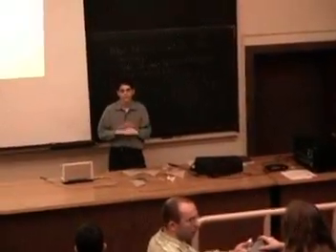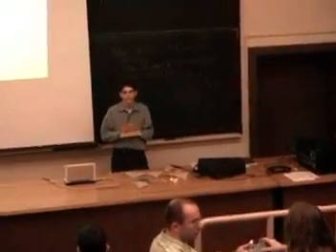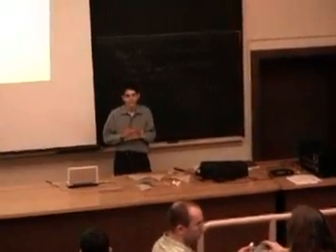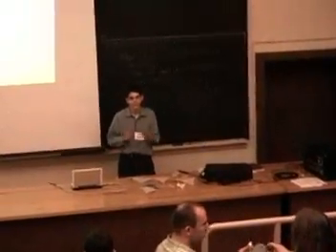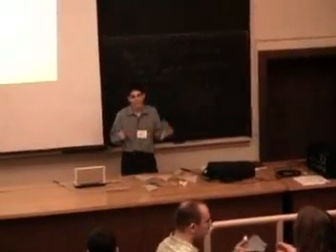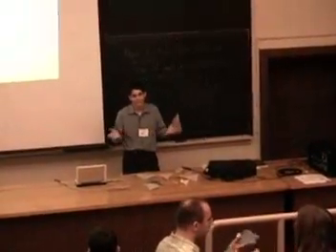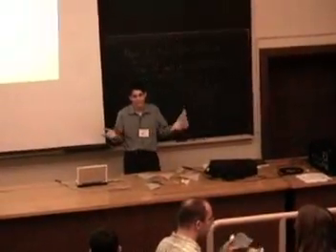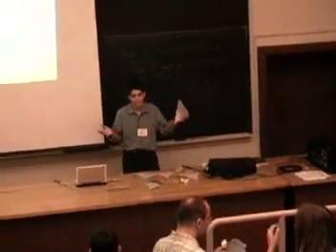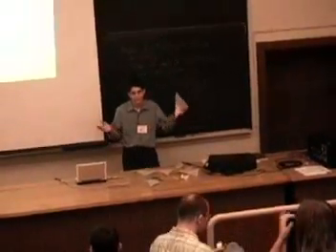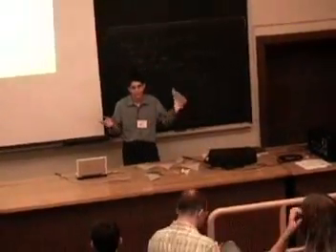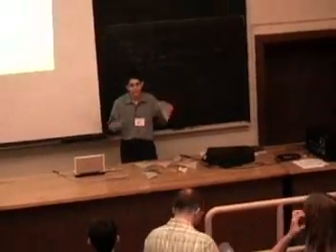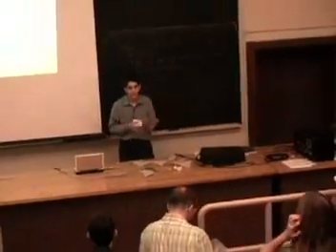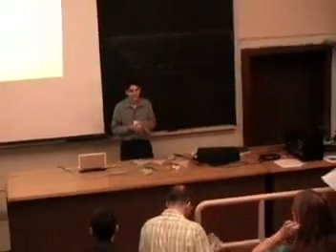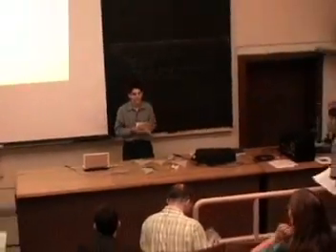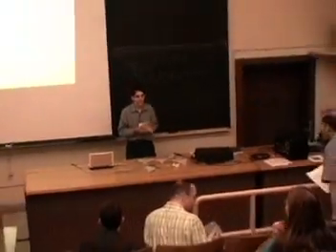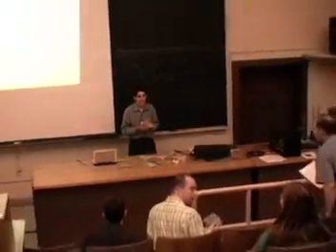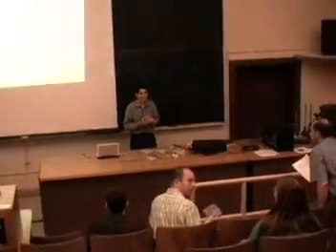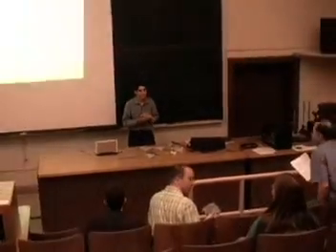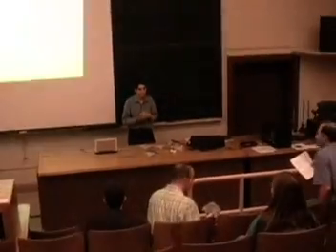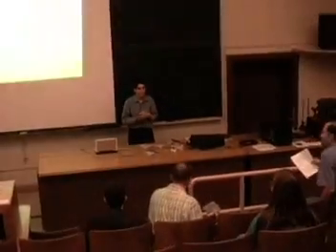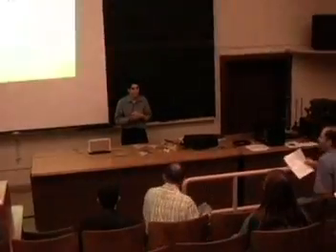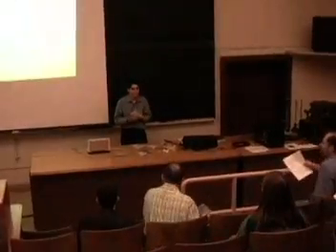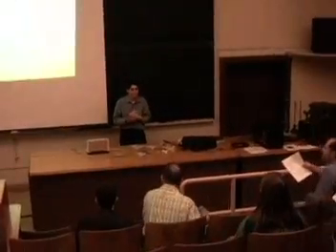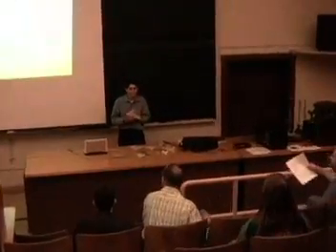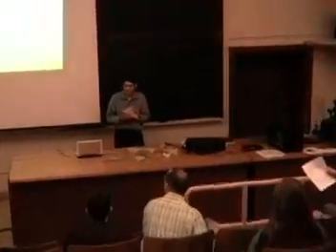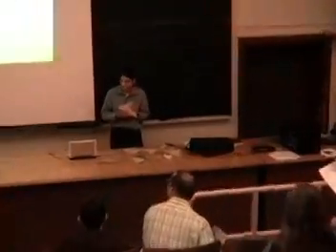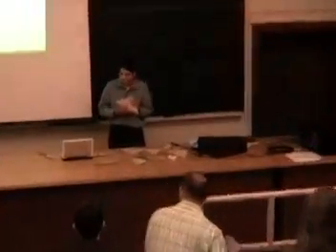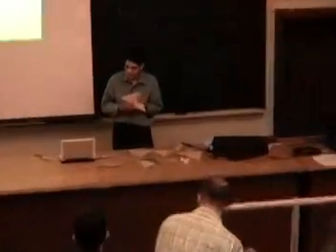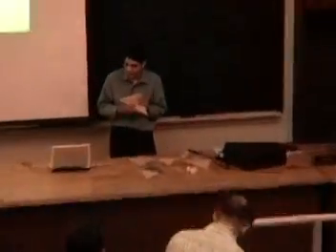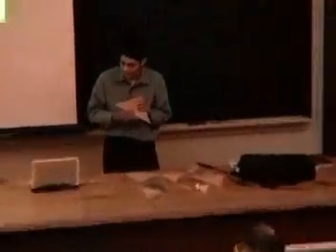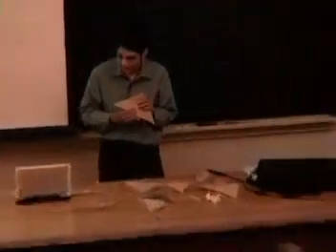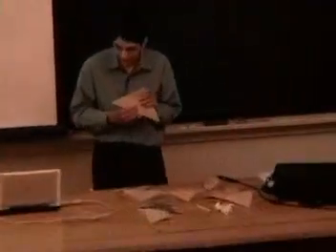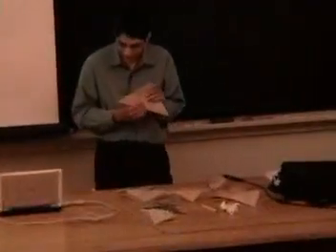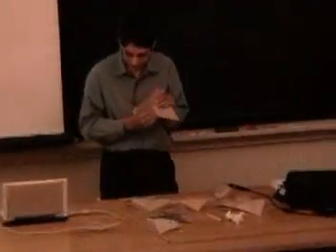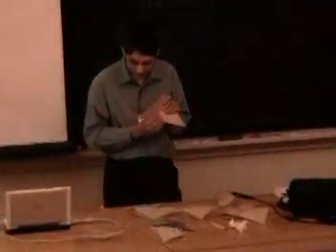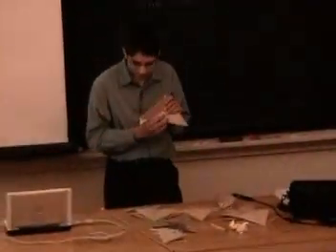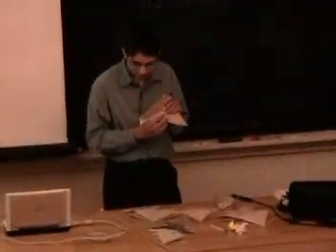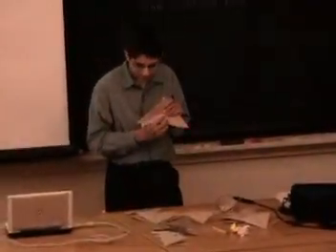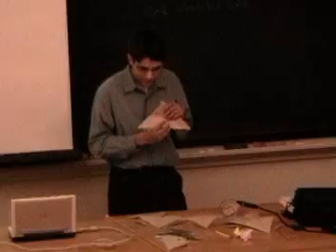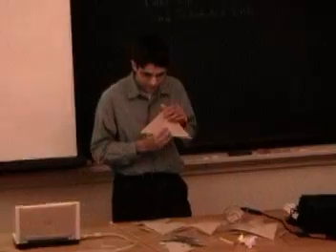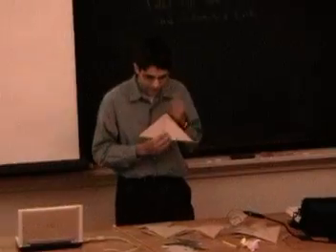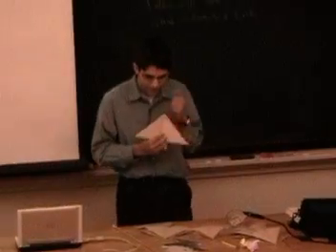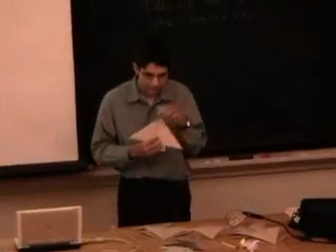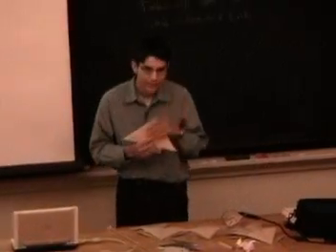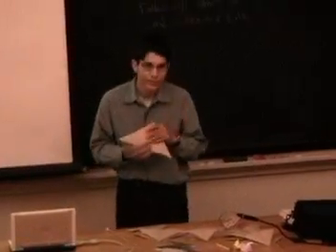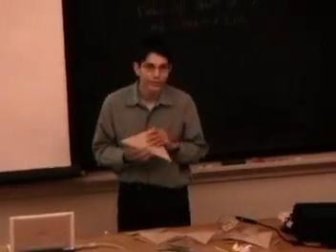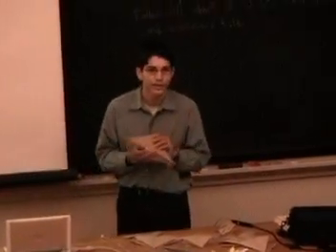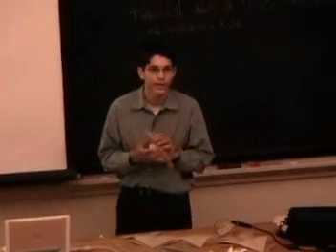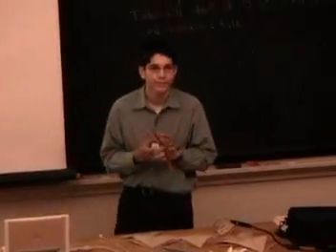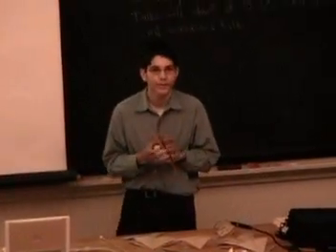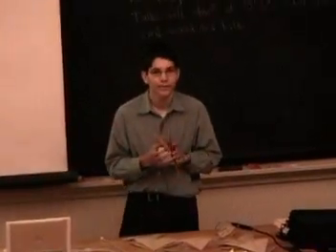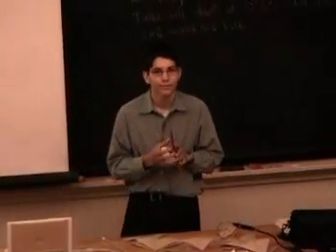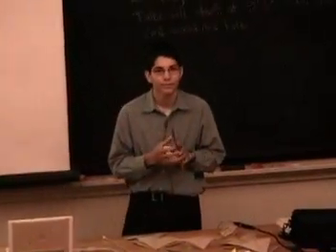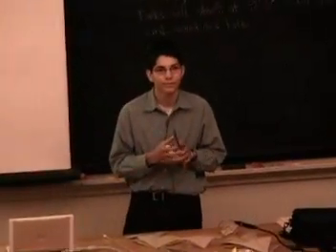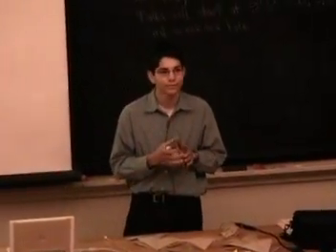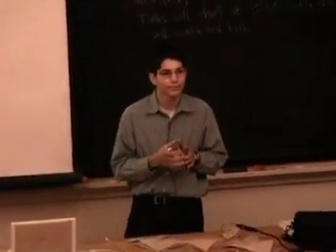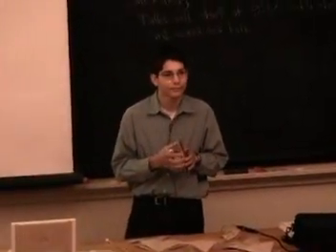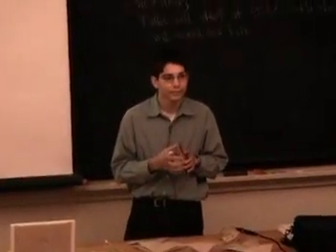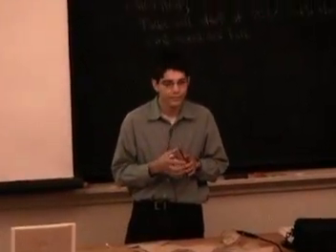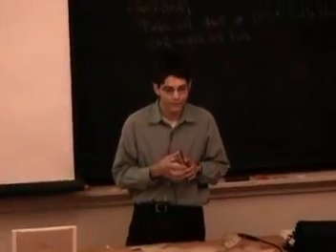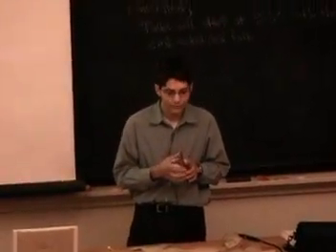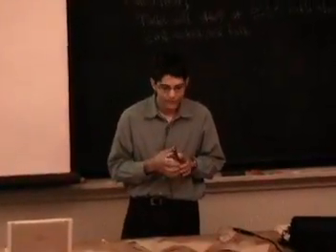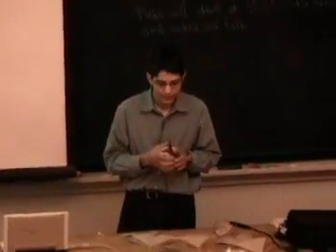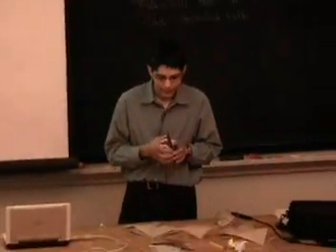I'm Lucas Jaron, a junior at Northgate High School in Walnut Creek. I do origami and I've been experimenting.